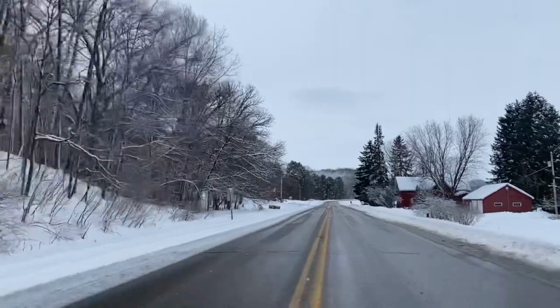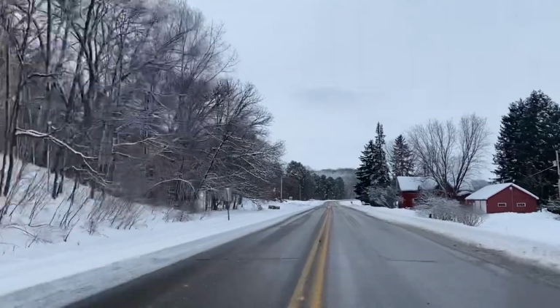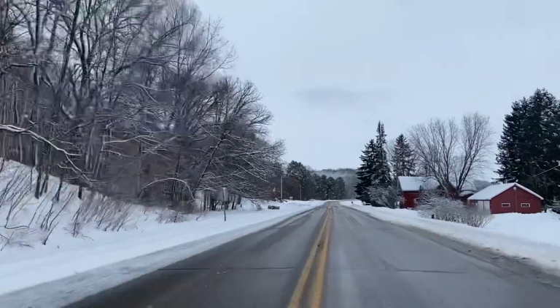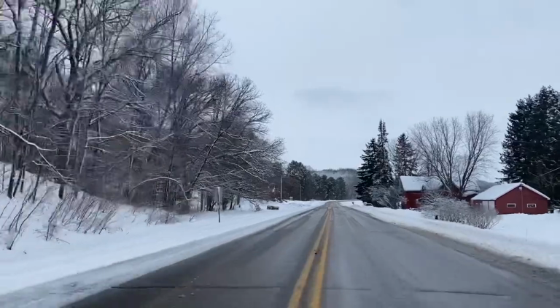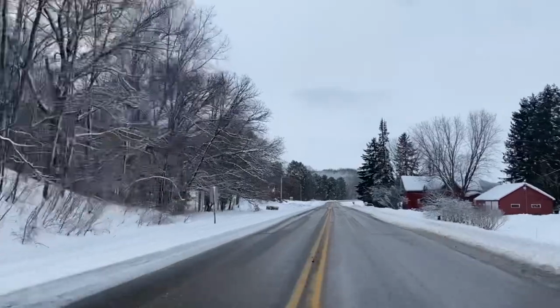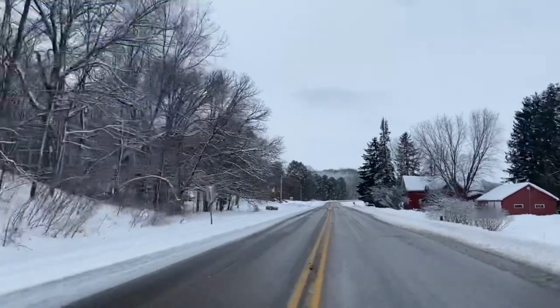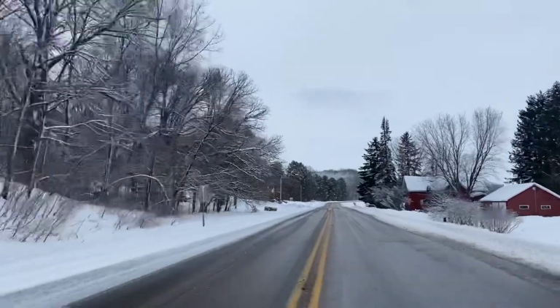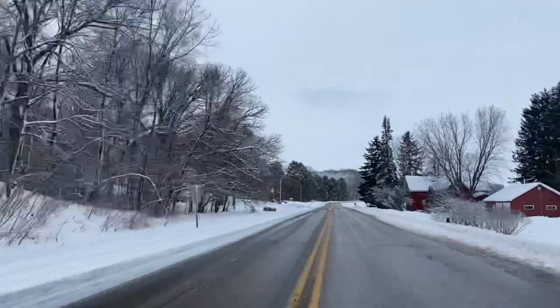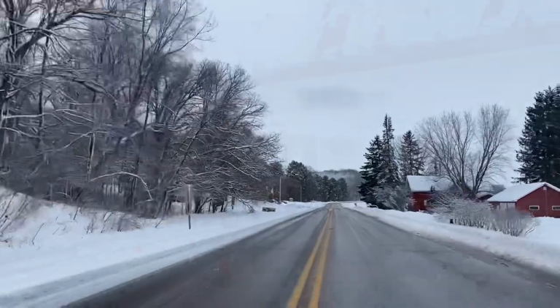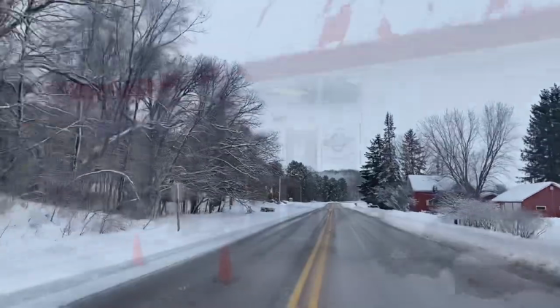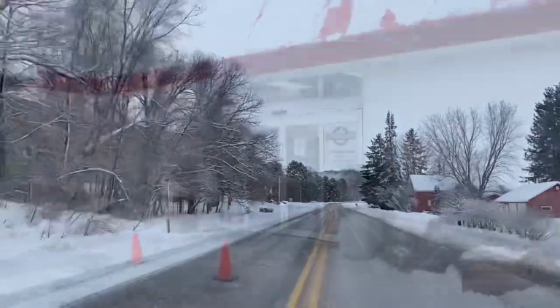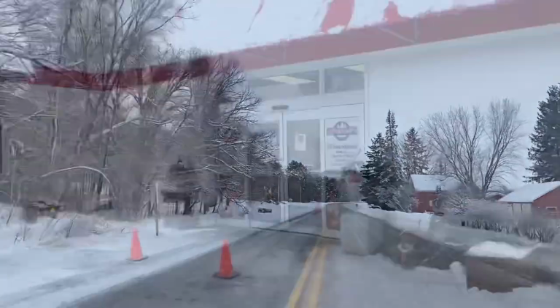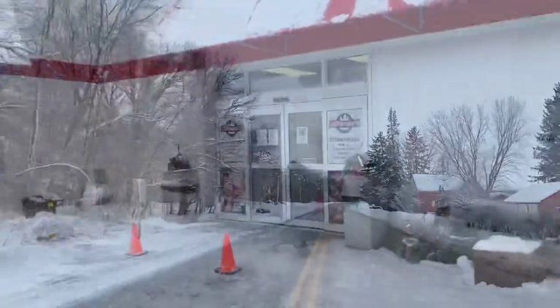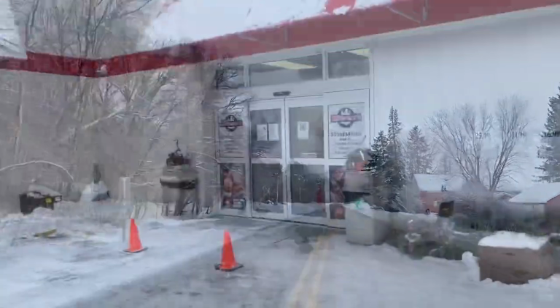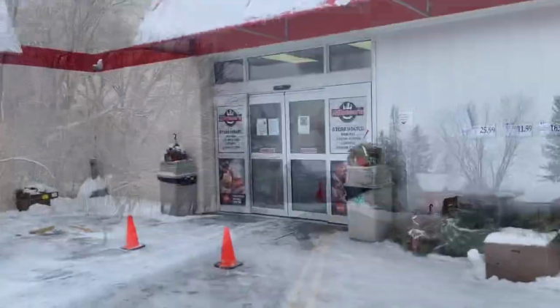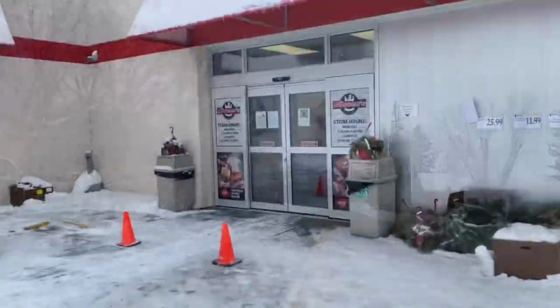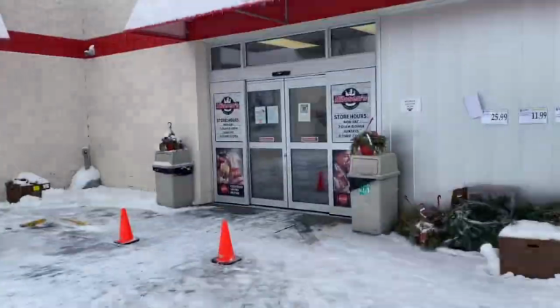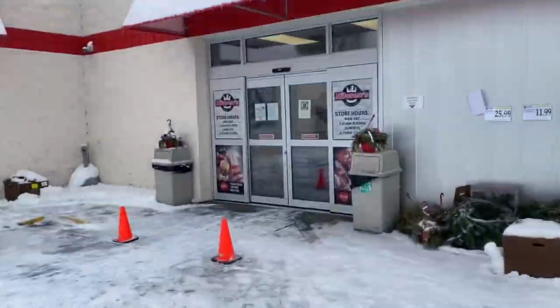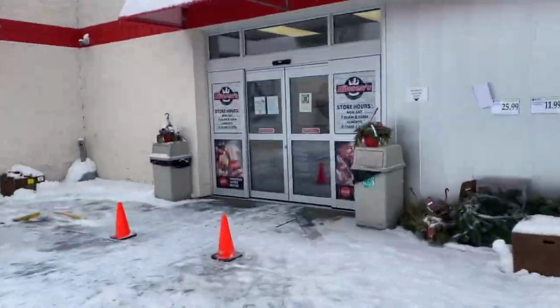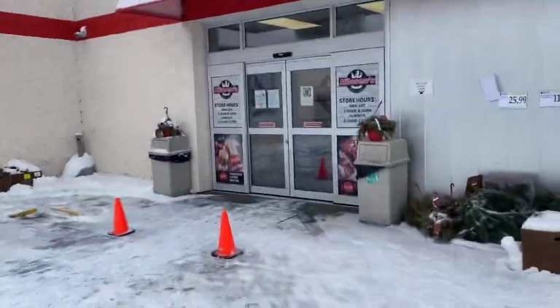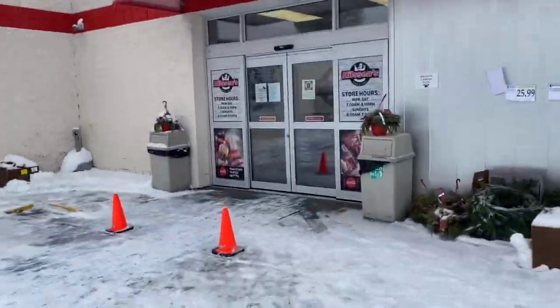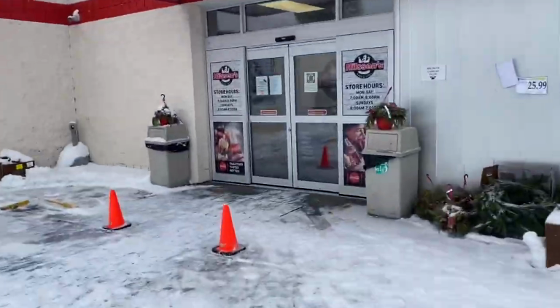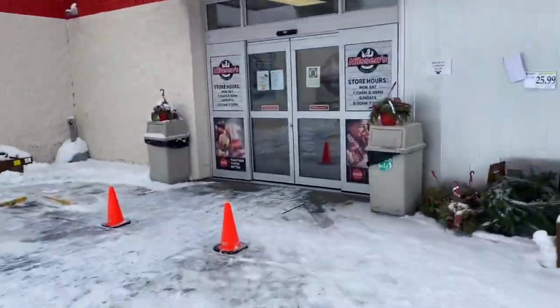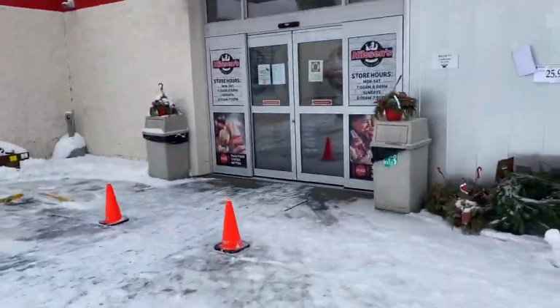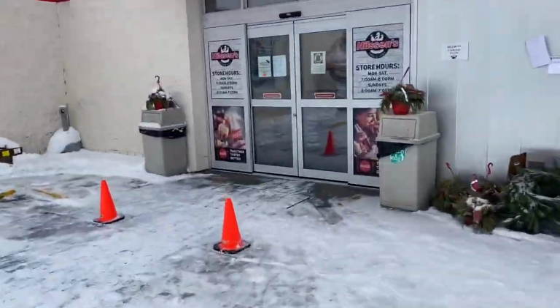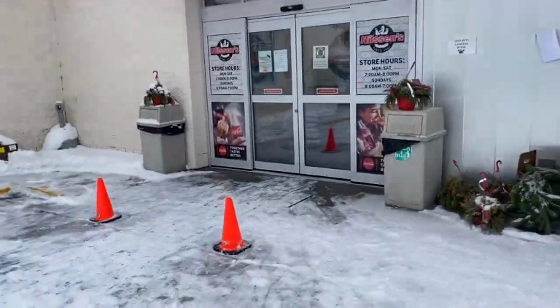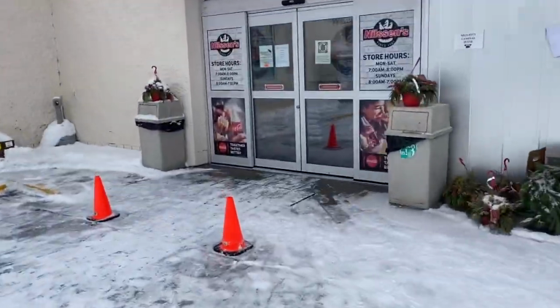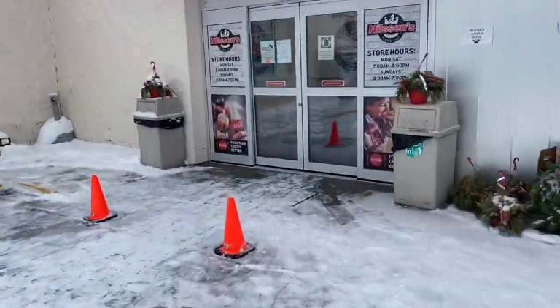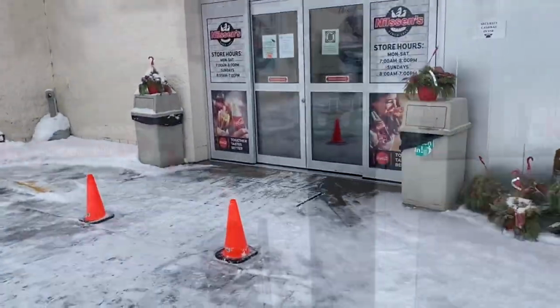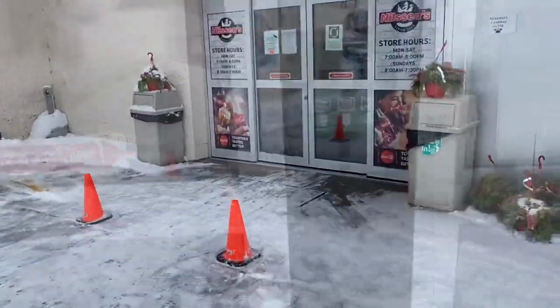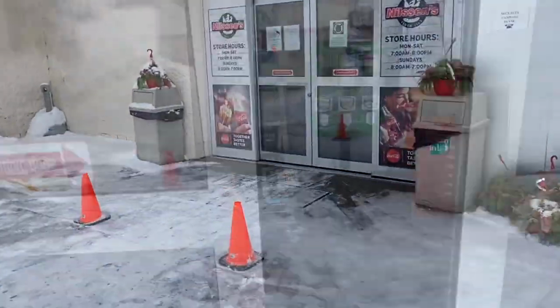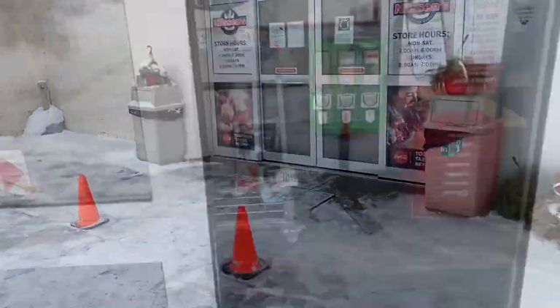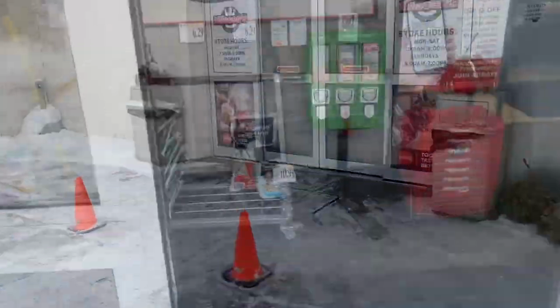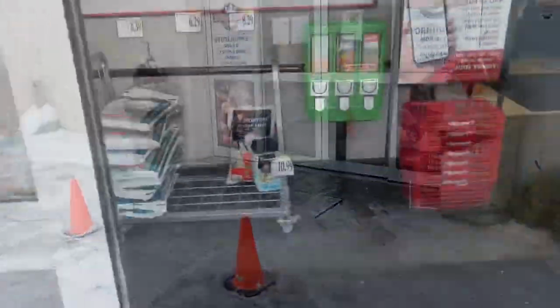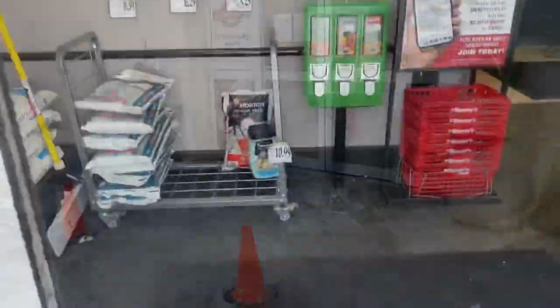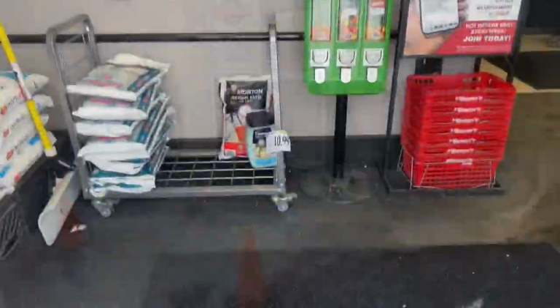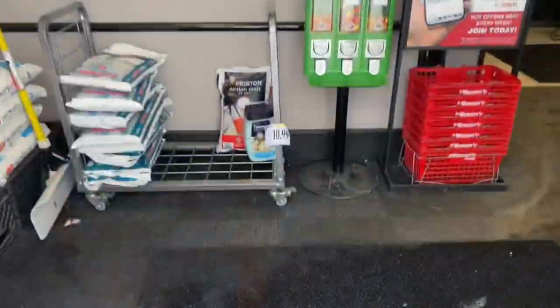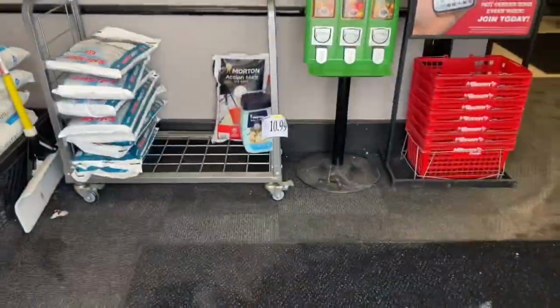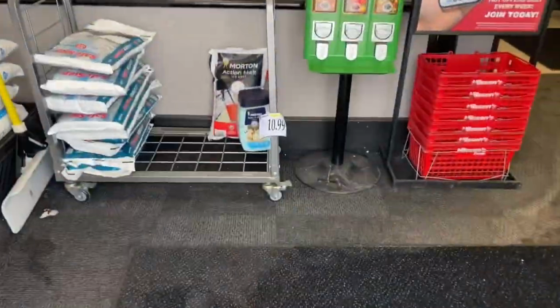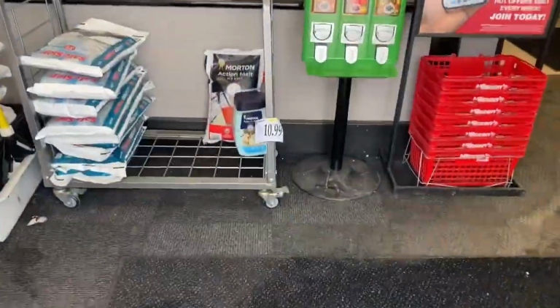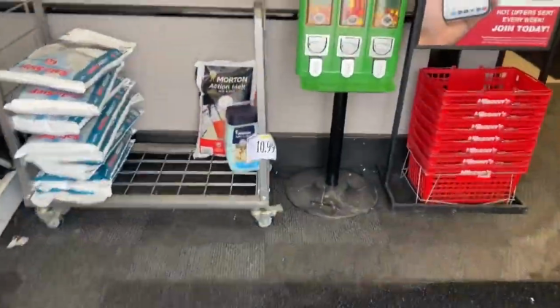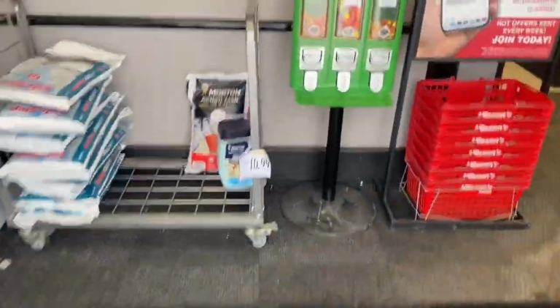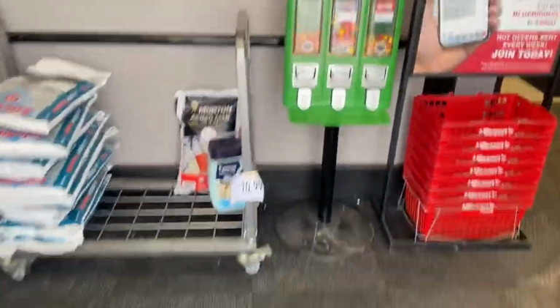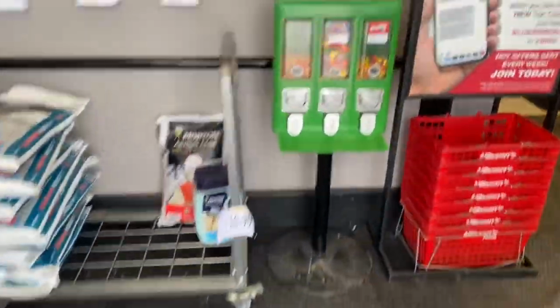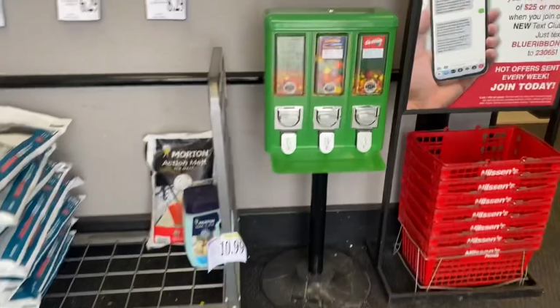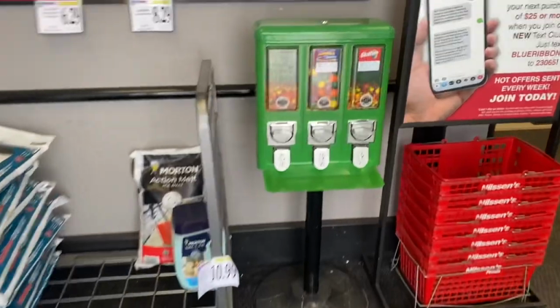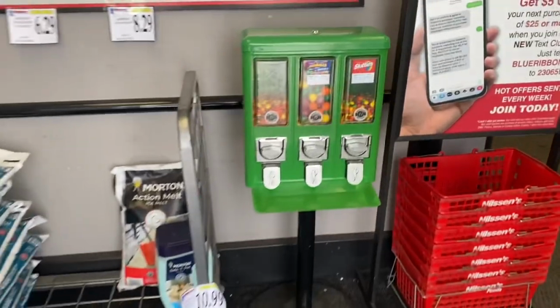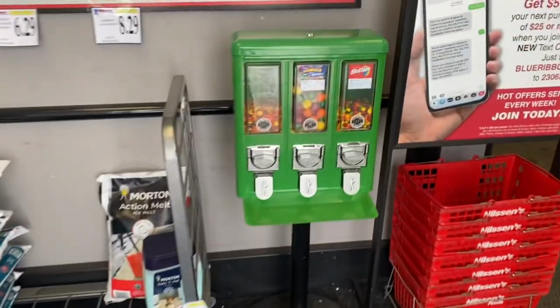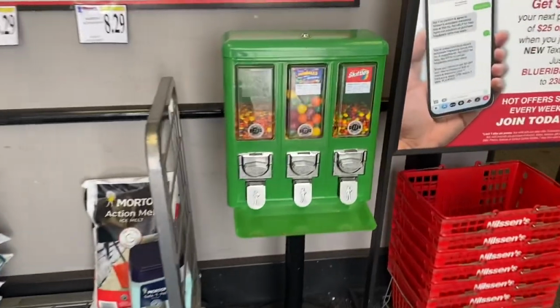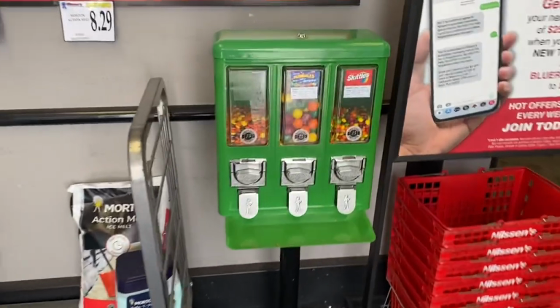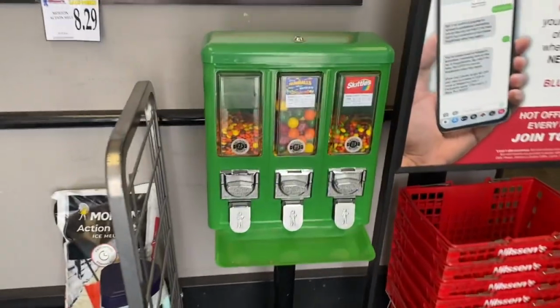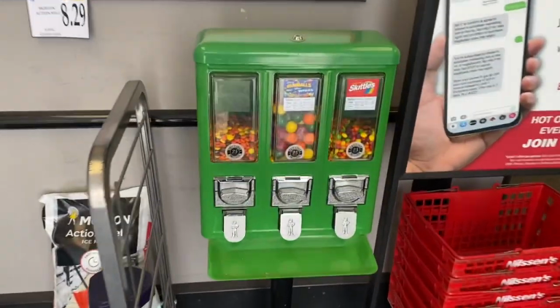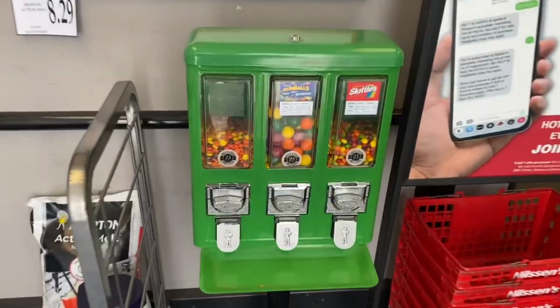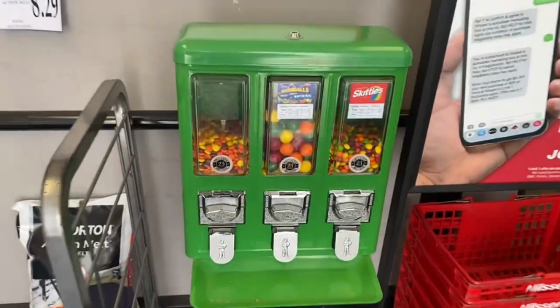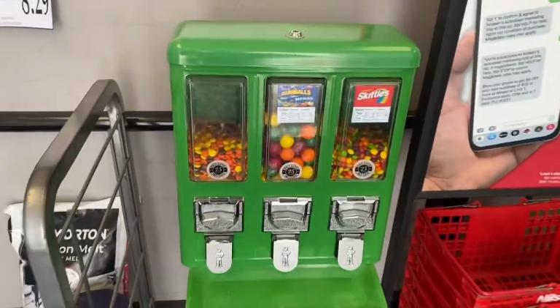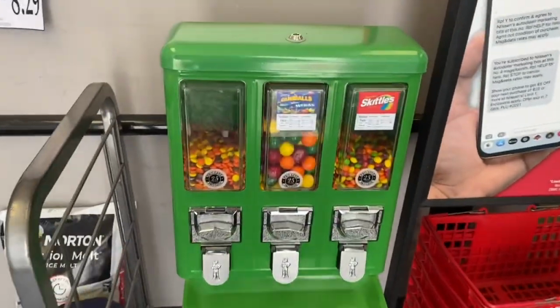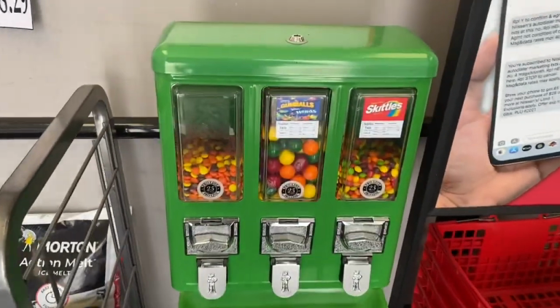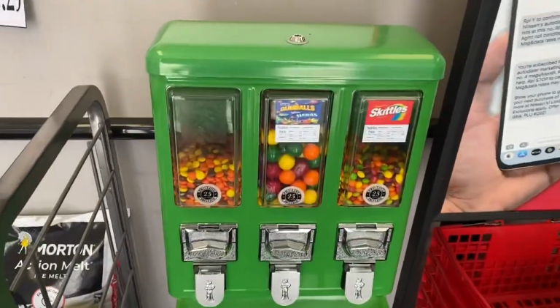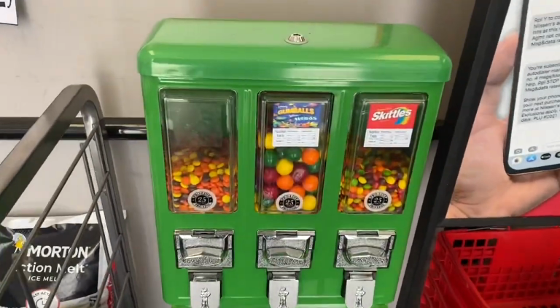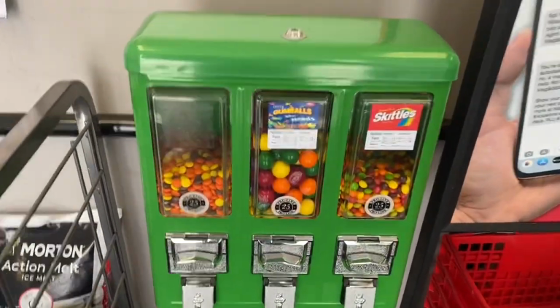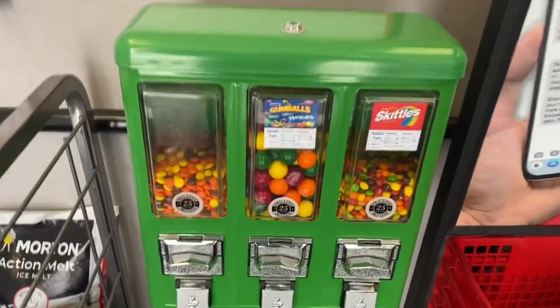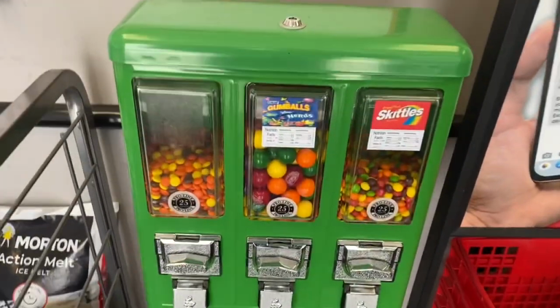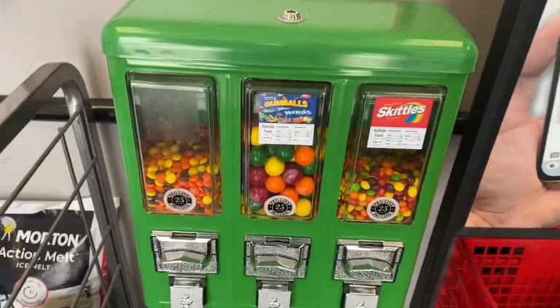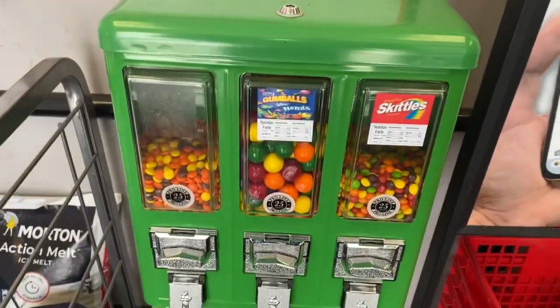All right guys, happy Friday. Today we're headed over to a grocery store for a one-month collection on our triple head candy machine.